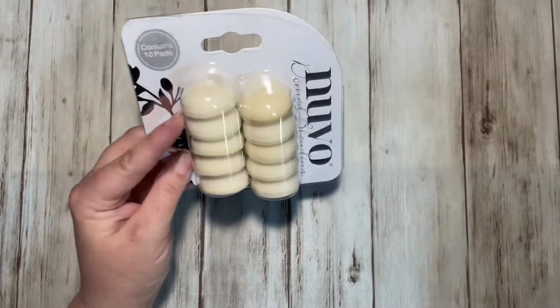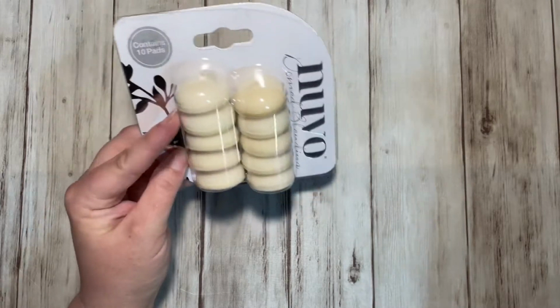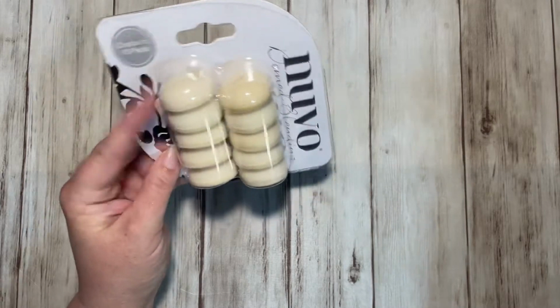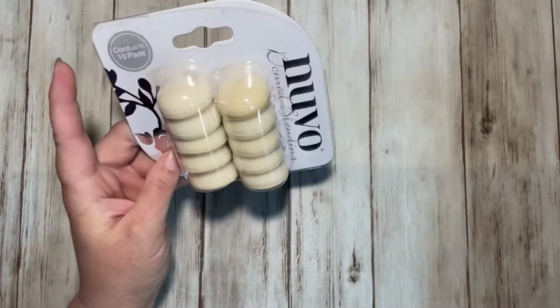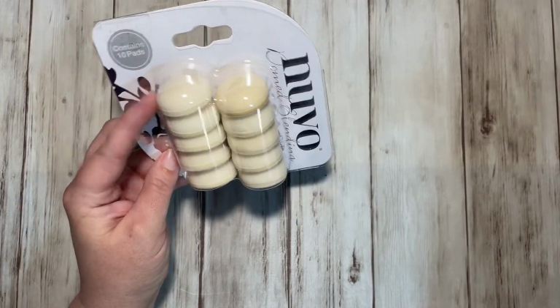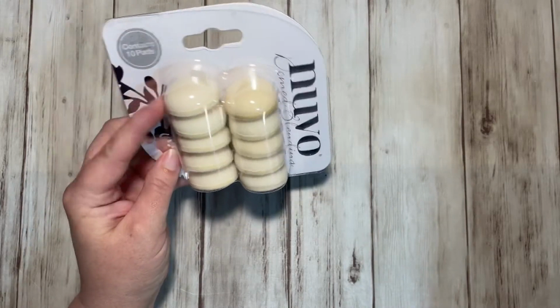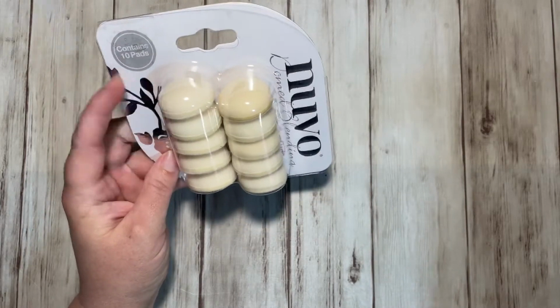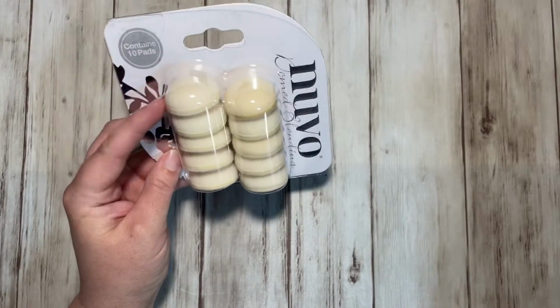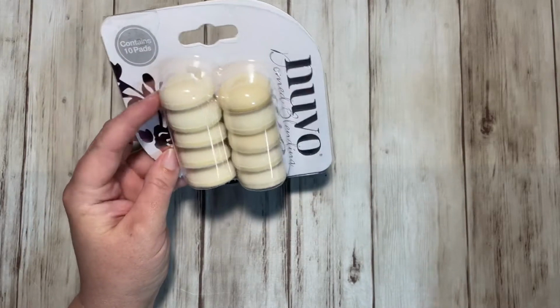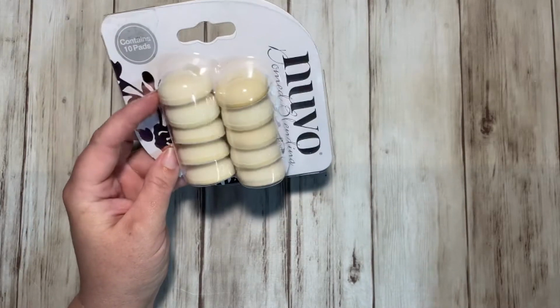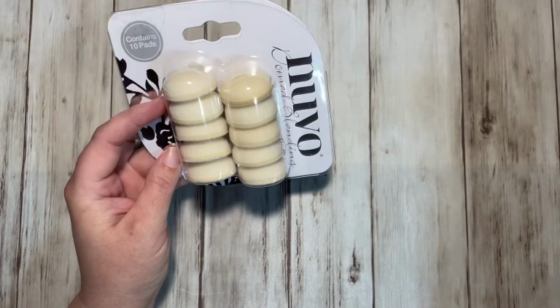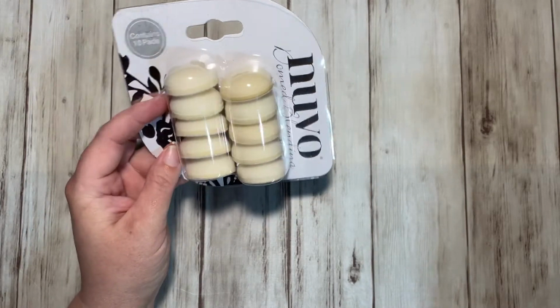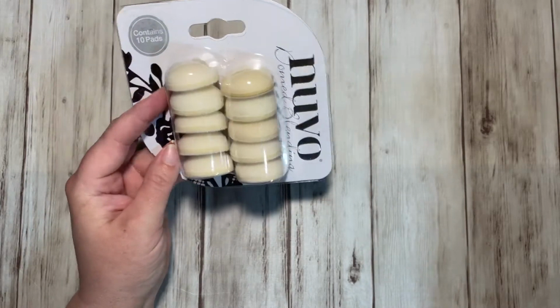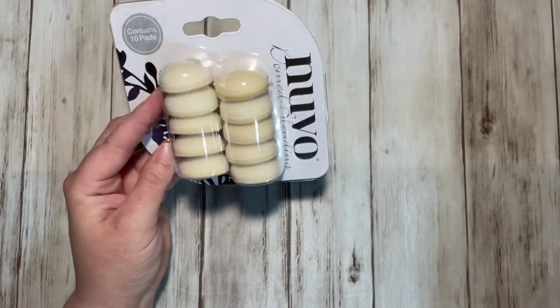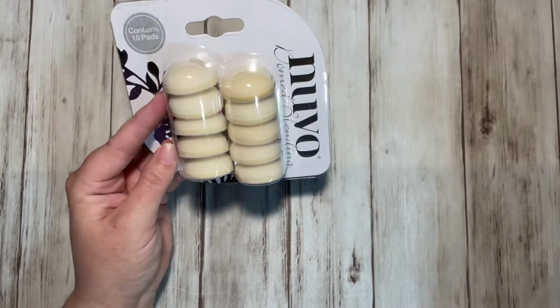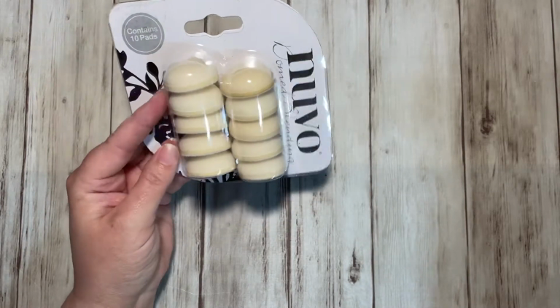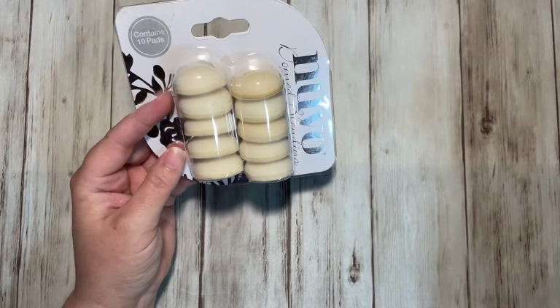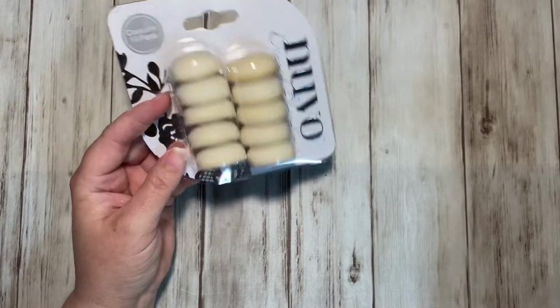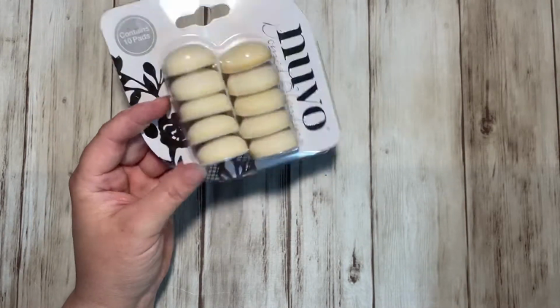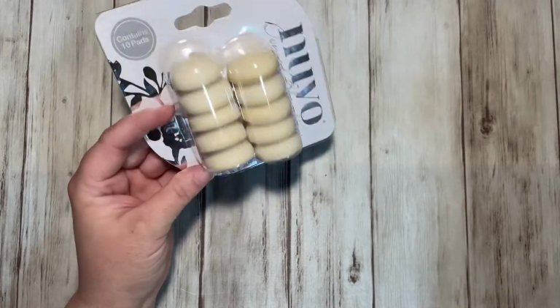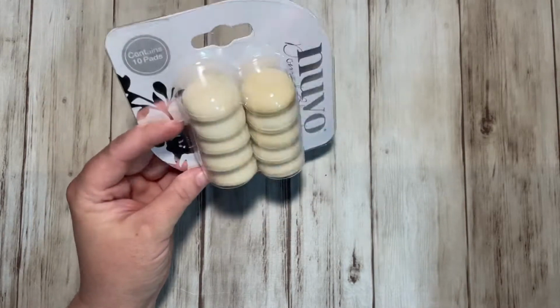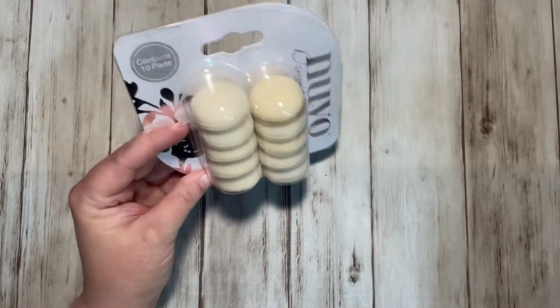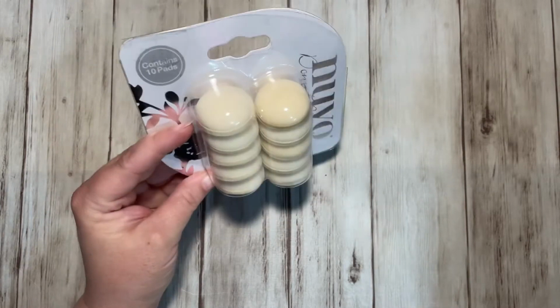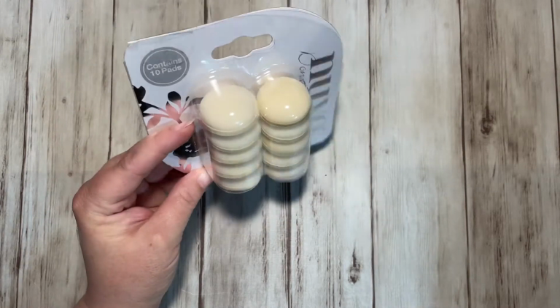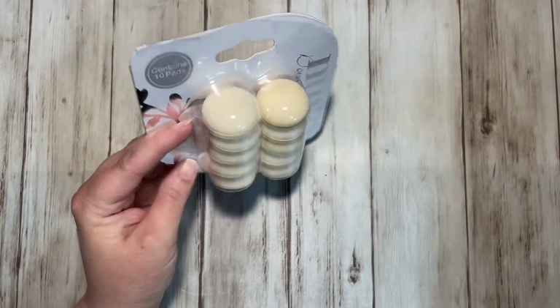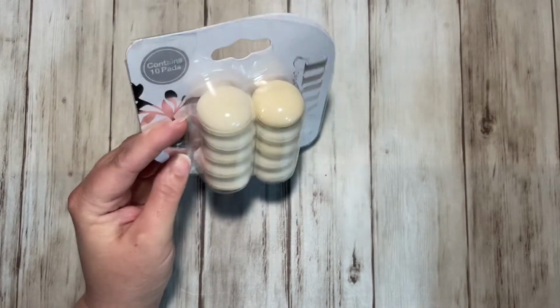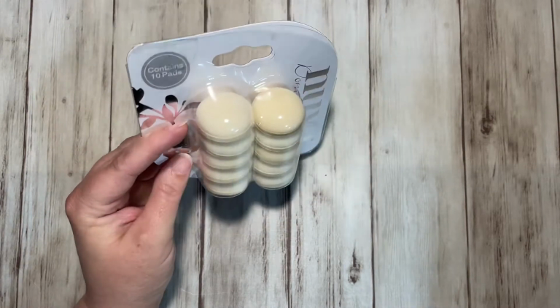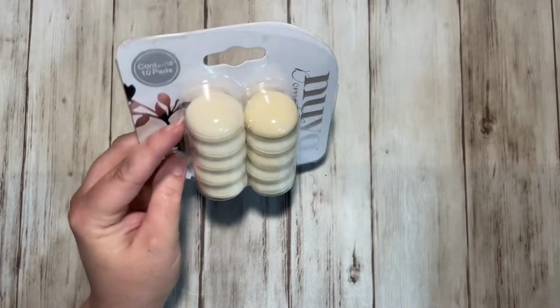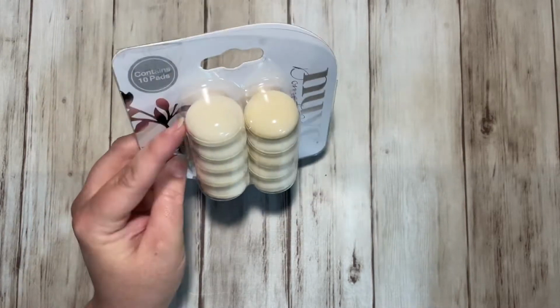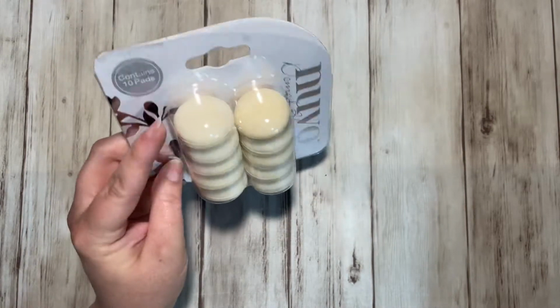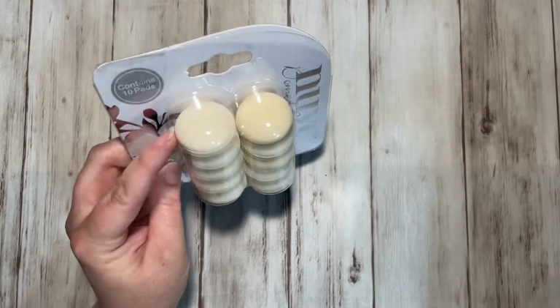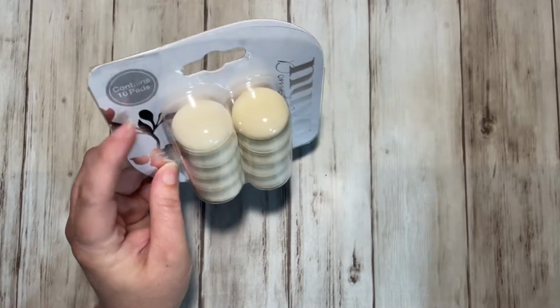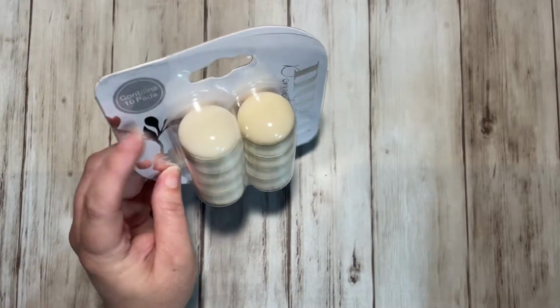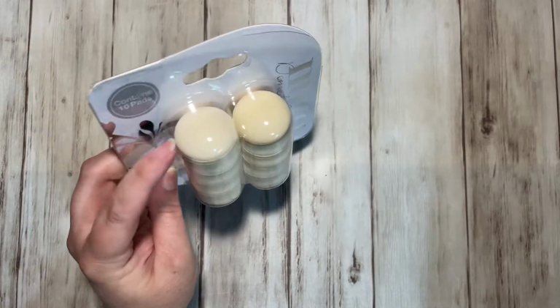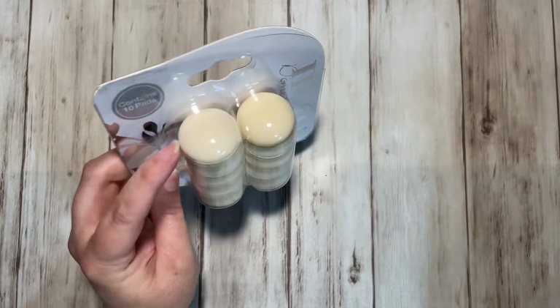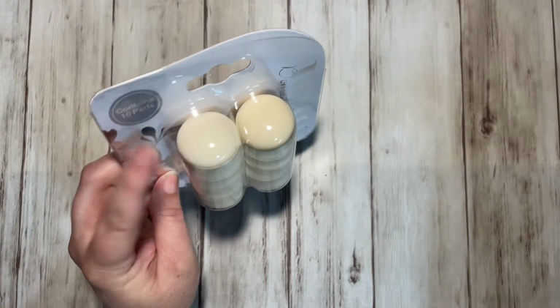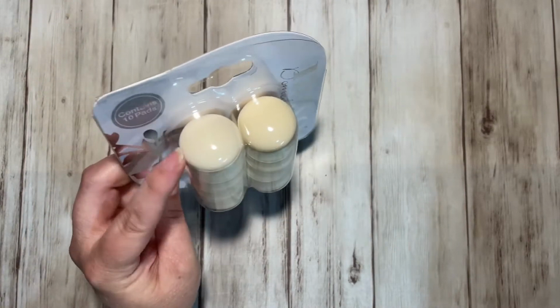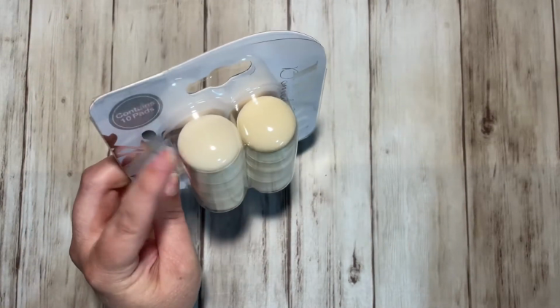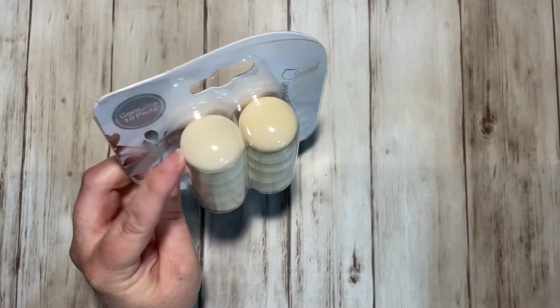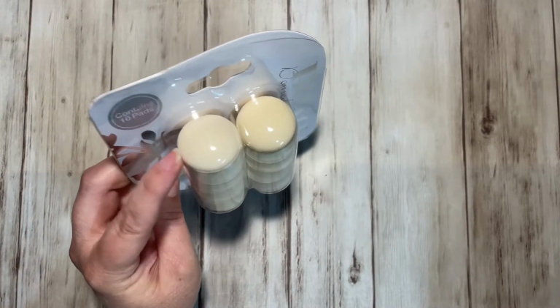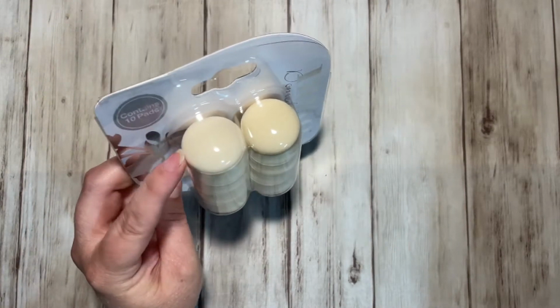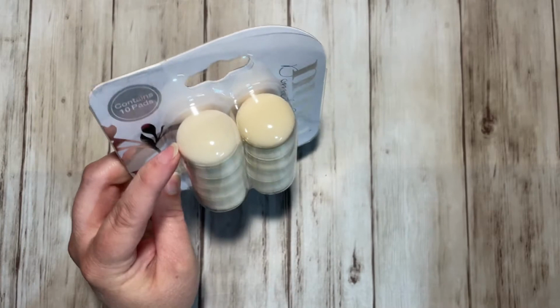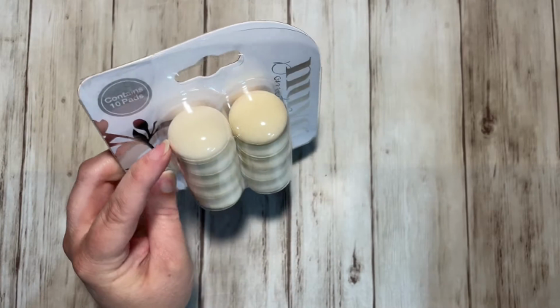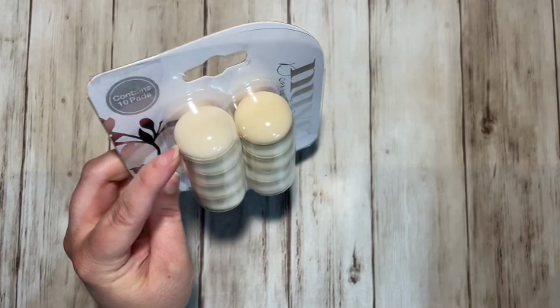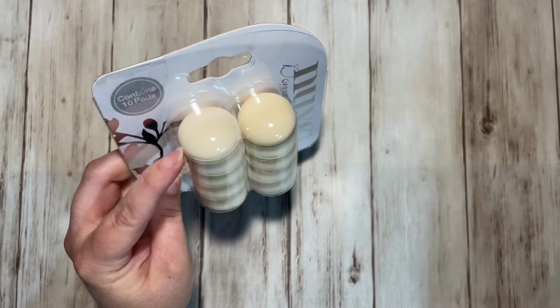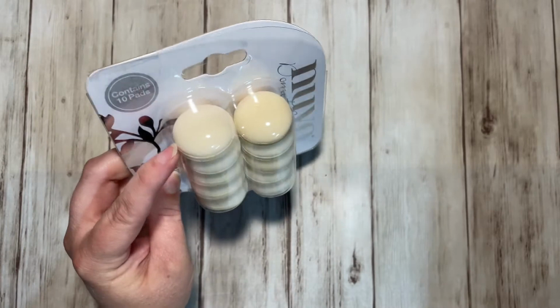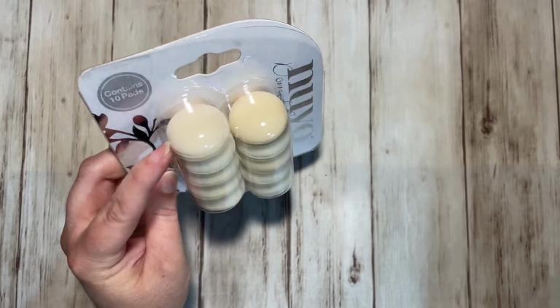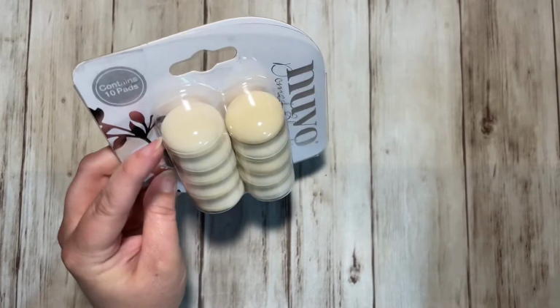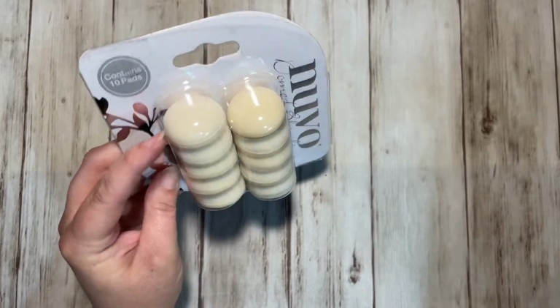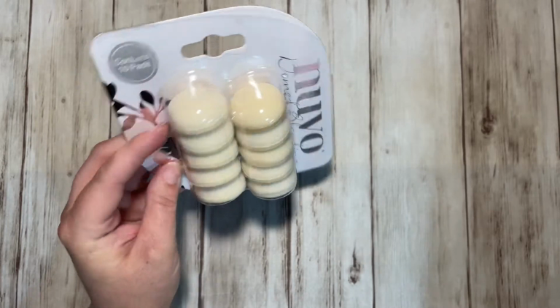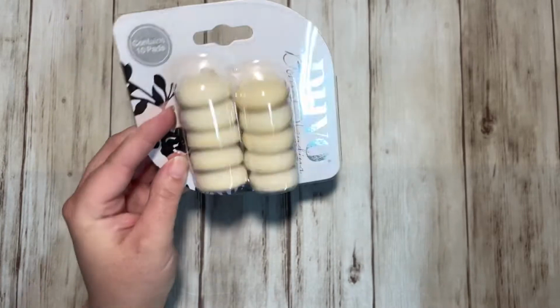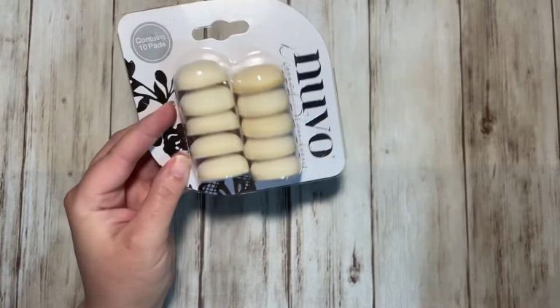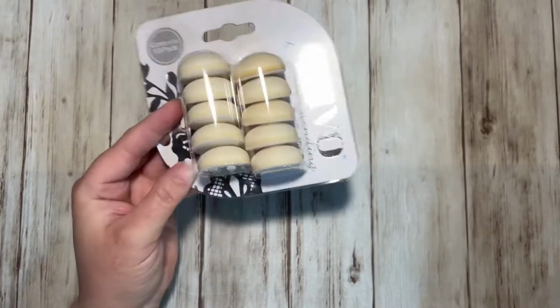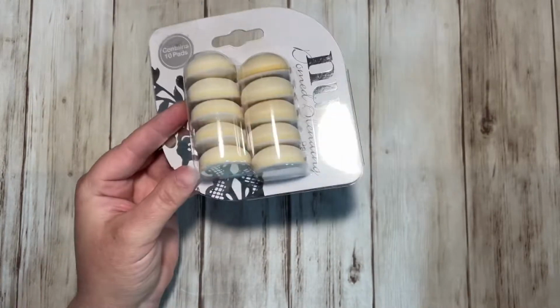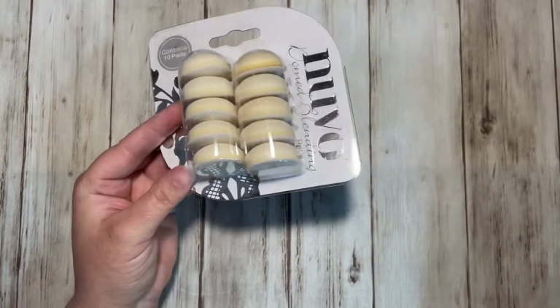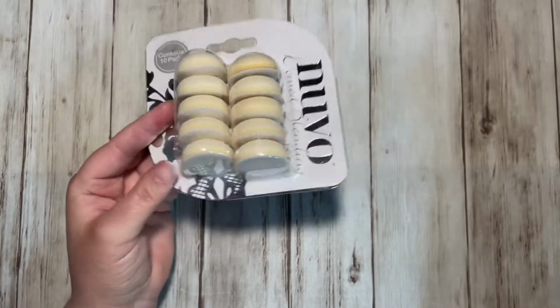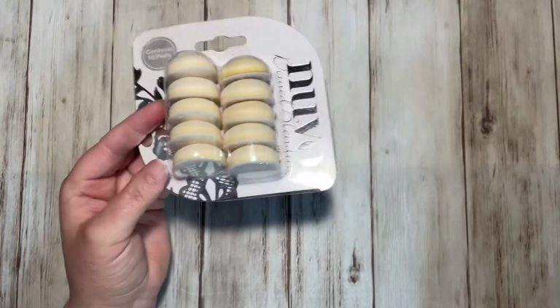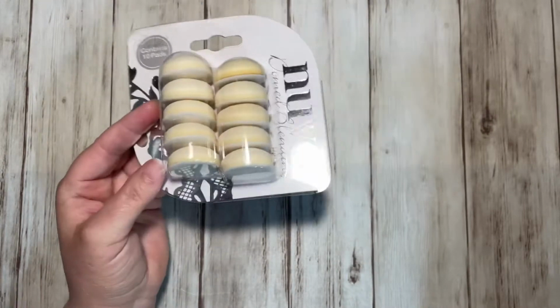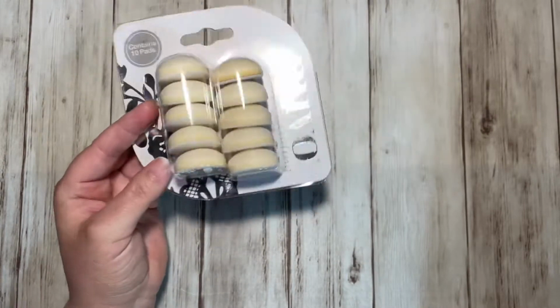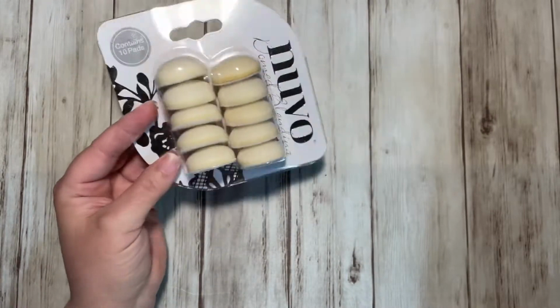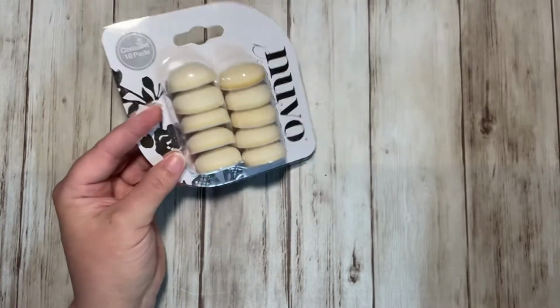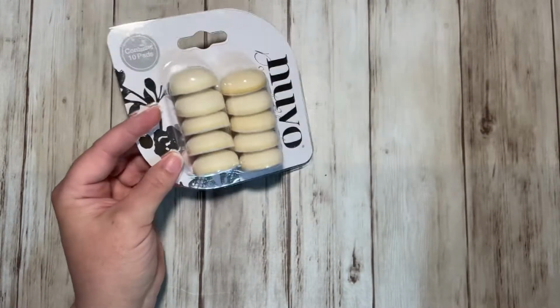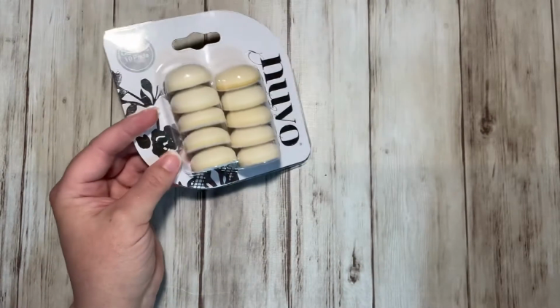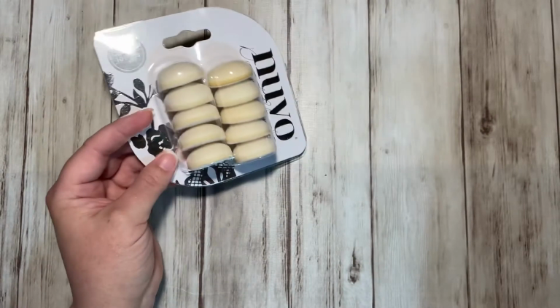The first thing is the Nouveau Domed Daubers. These are good for blending your inks. I wanted to try the domed ones to see if they do any better.